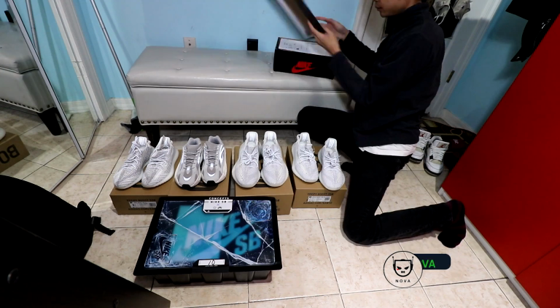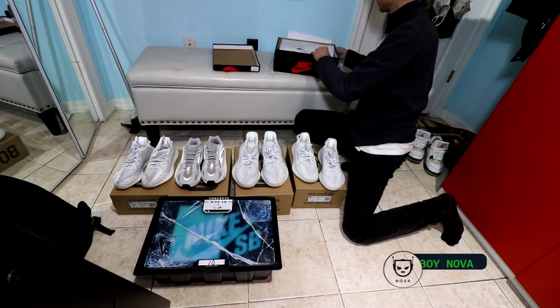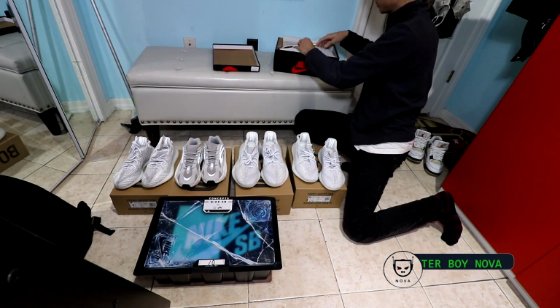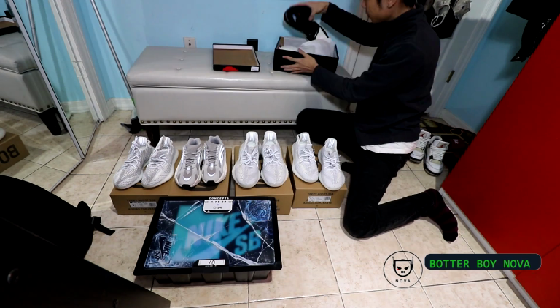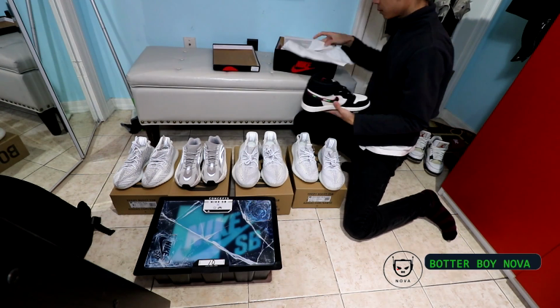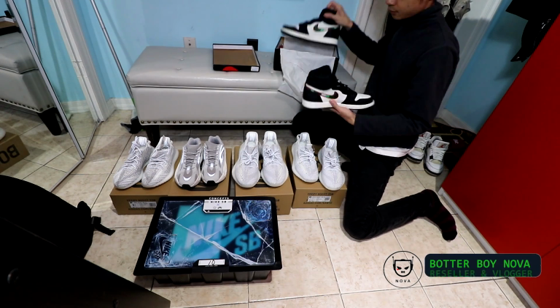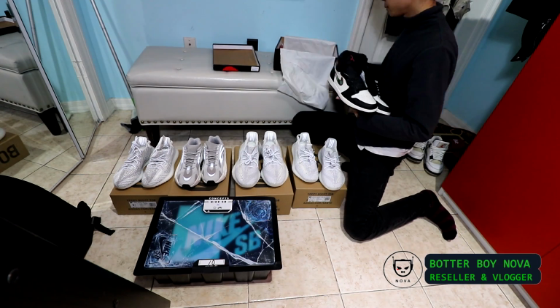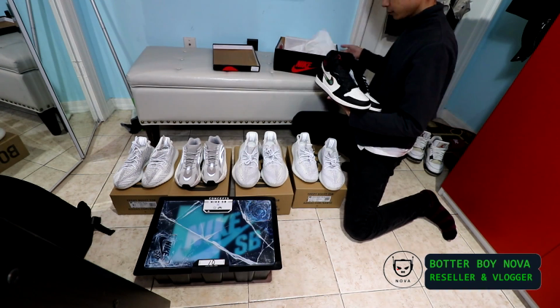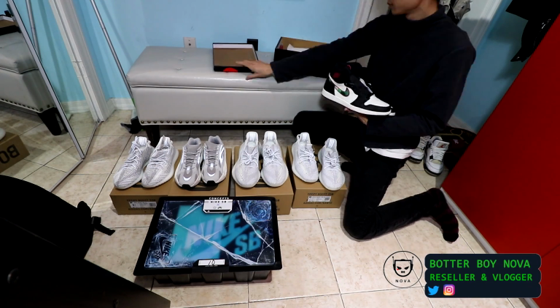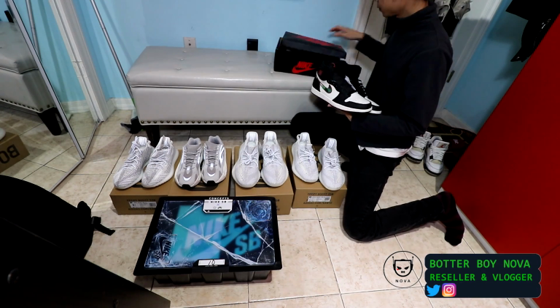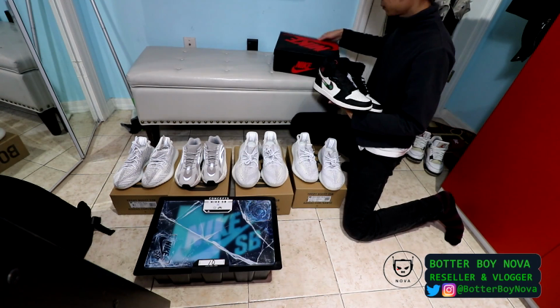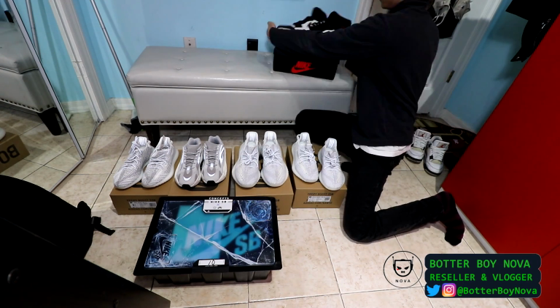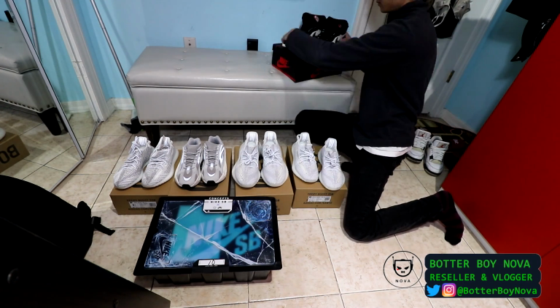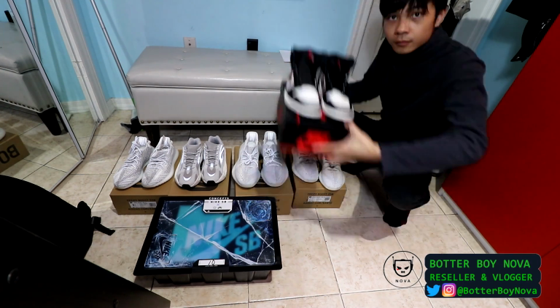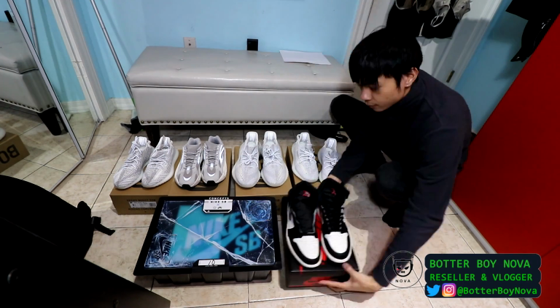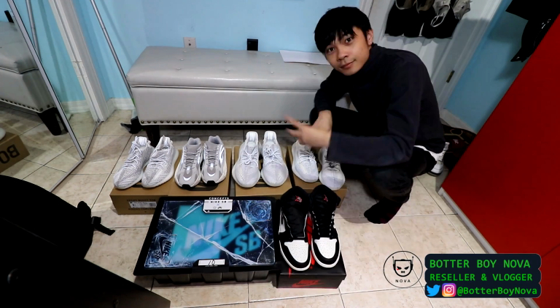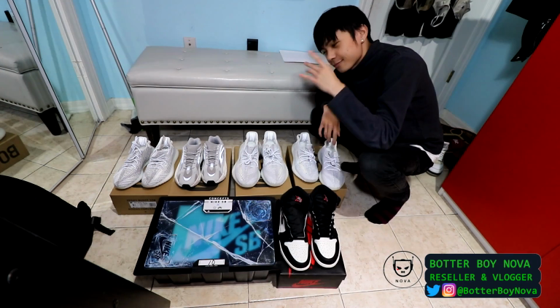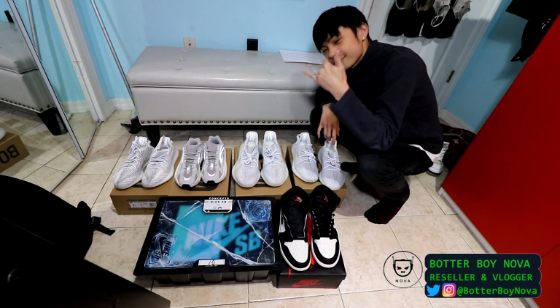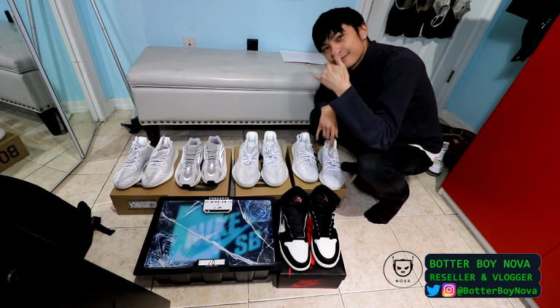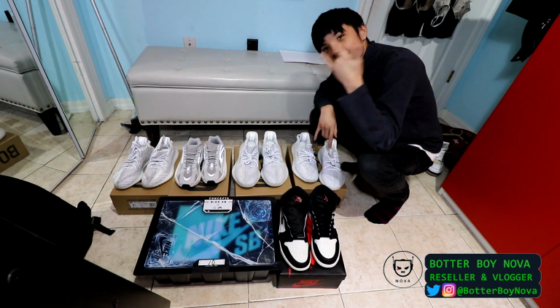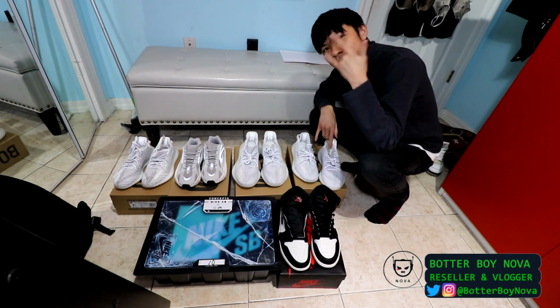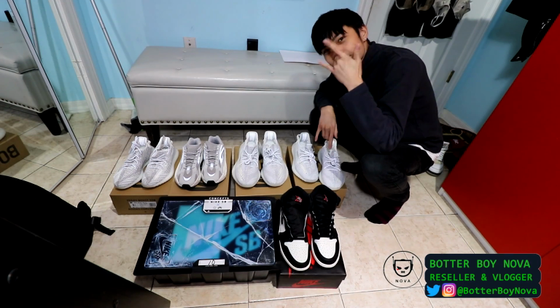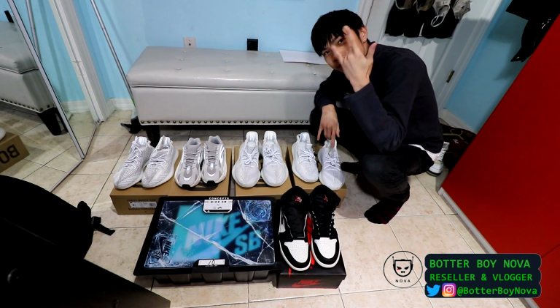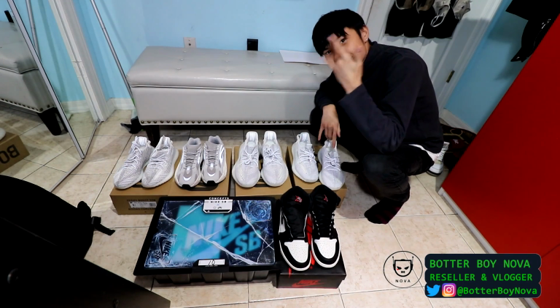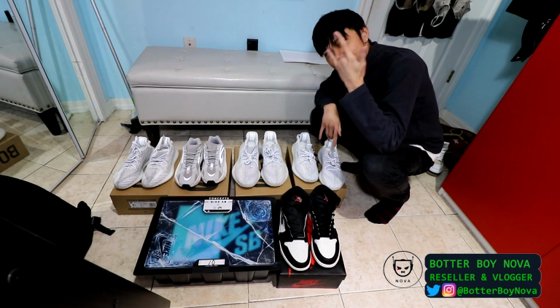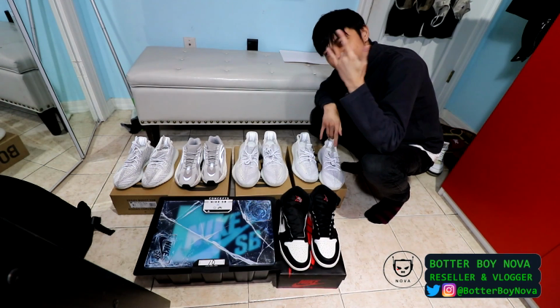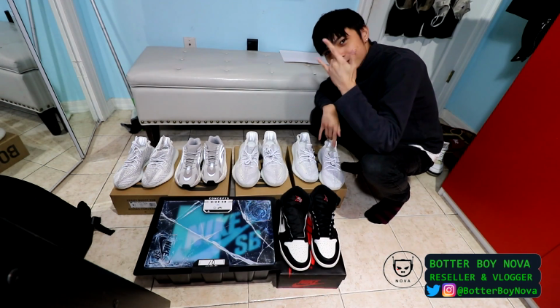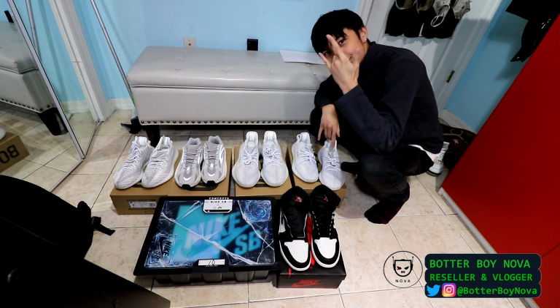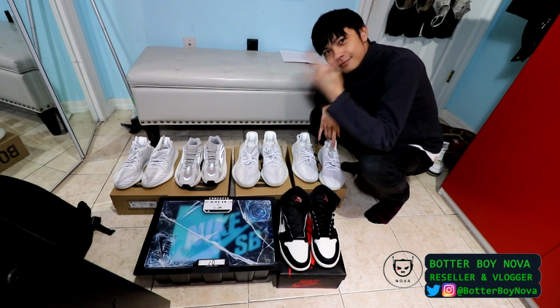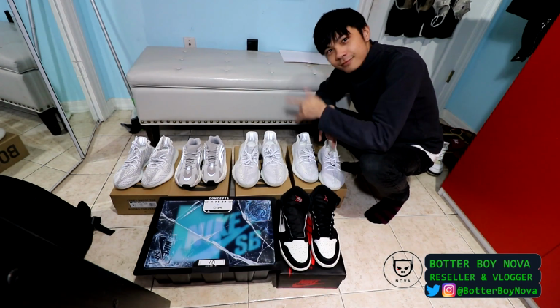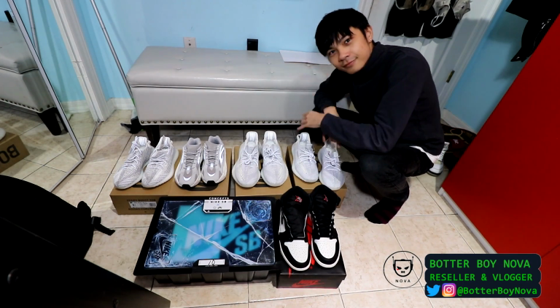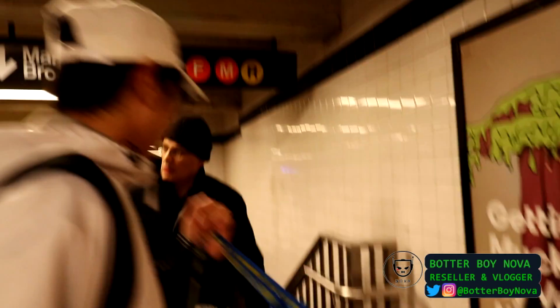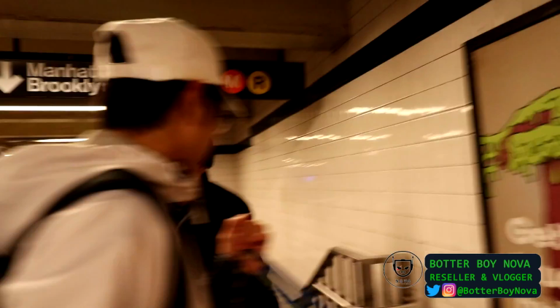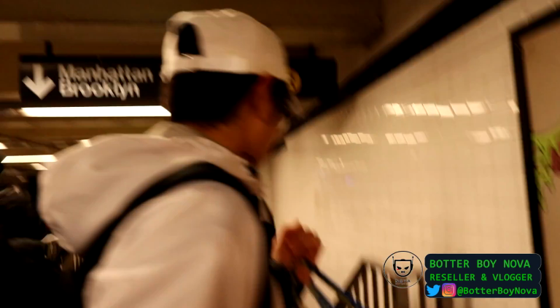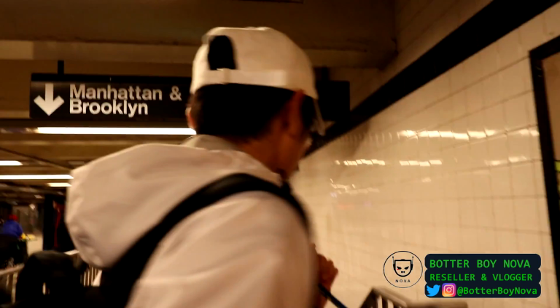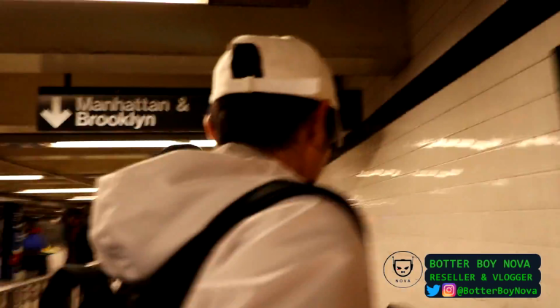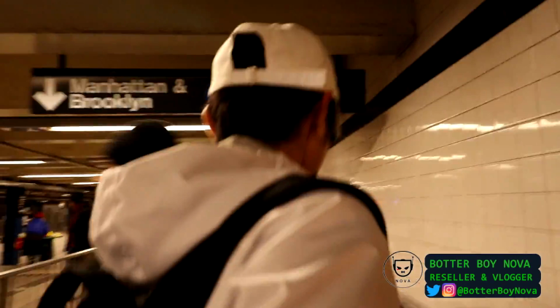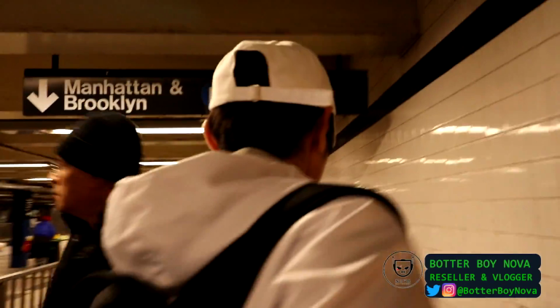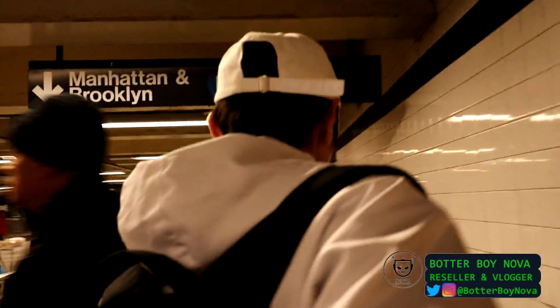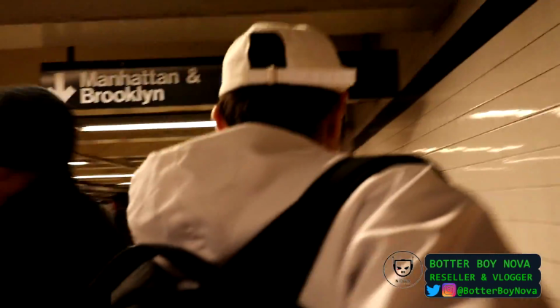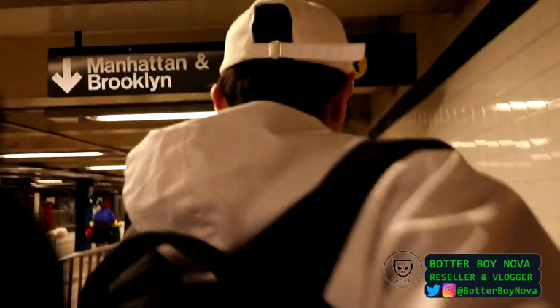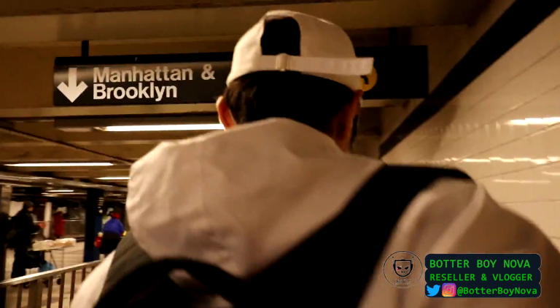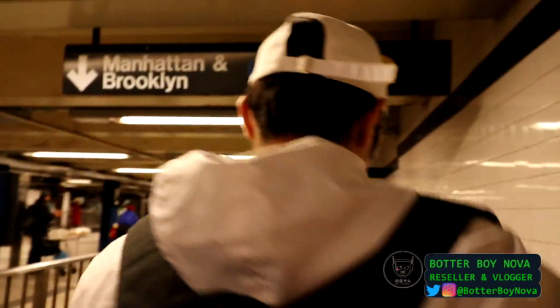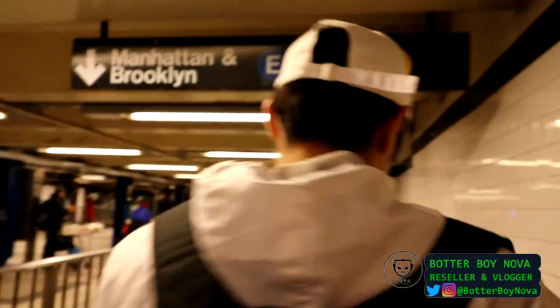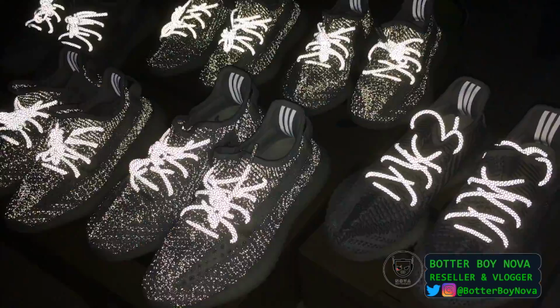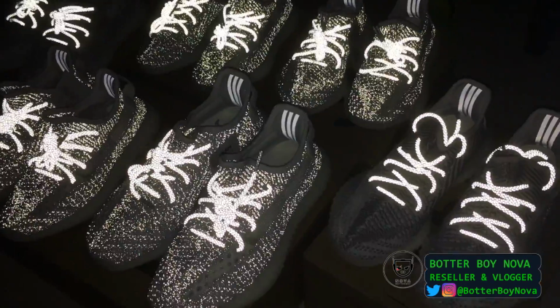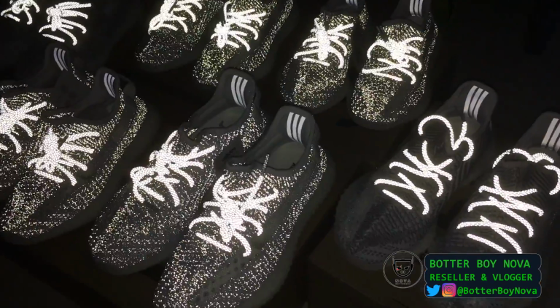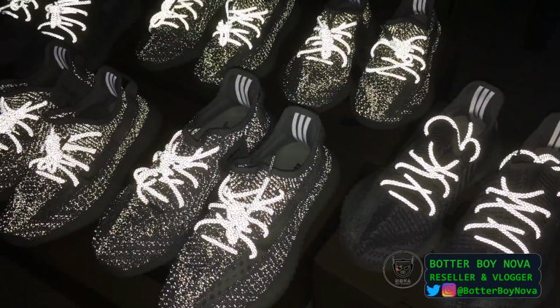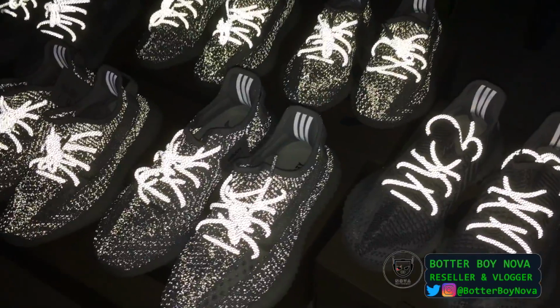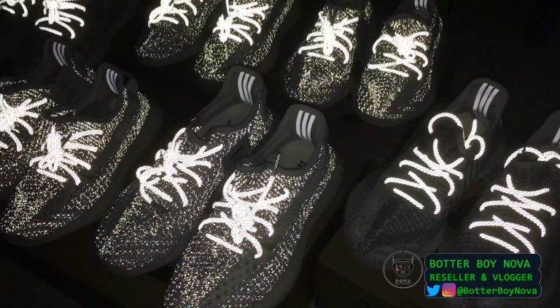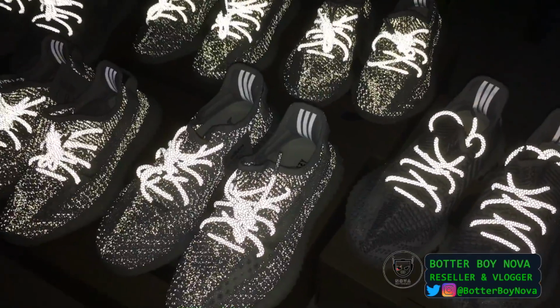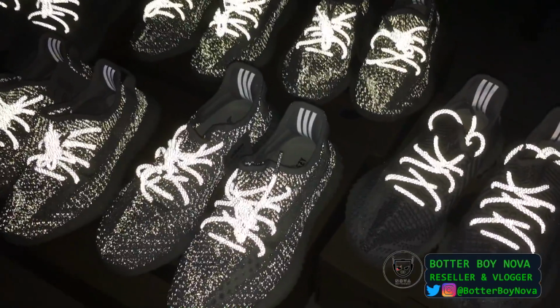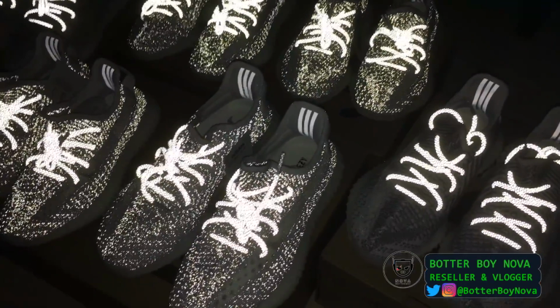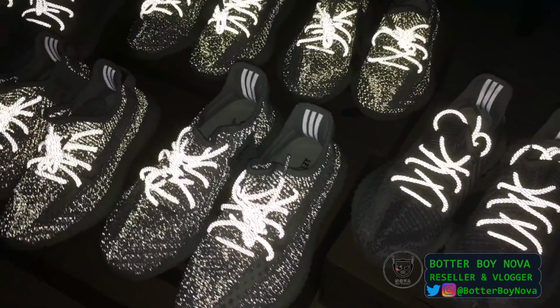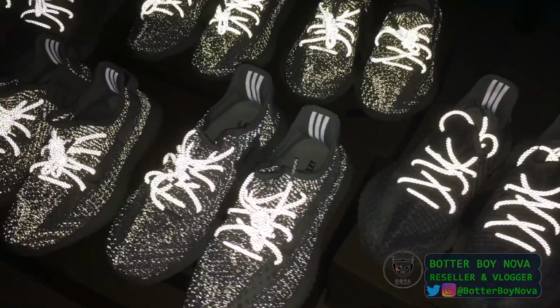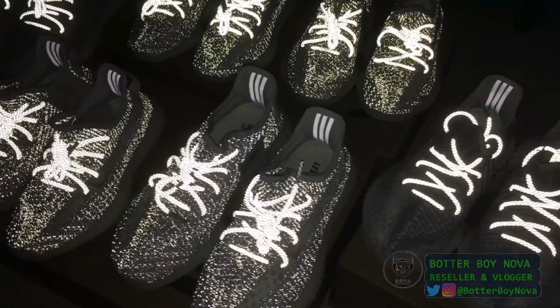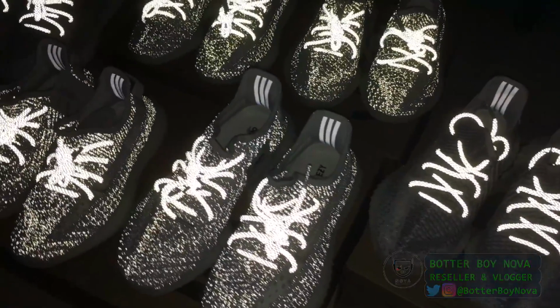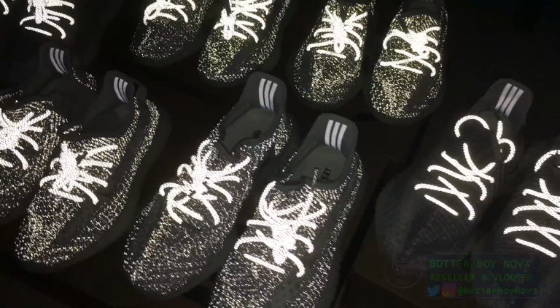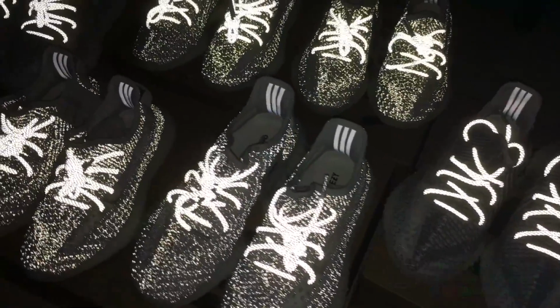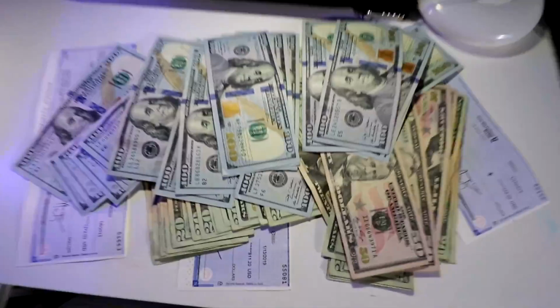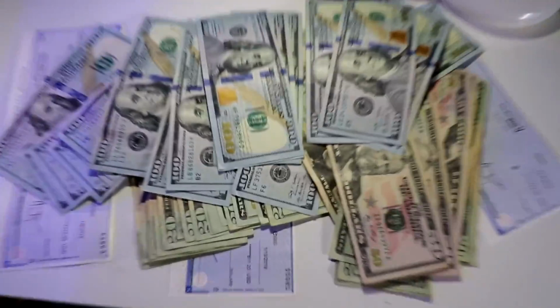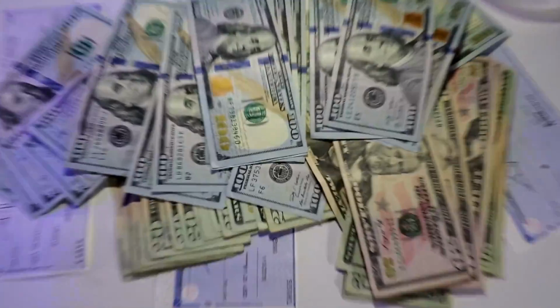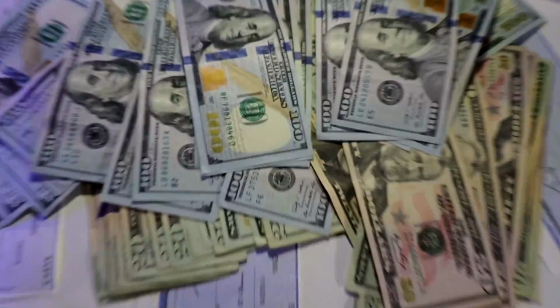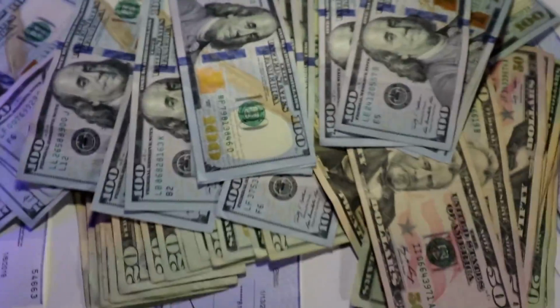My name is Nova and I'm a sneaker reseller. Join me in my journey where I turn hype sneakers into riches.